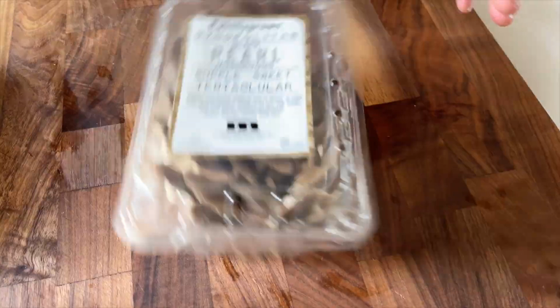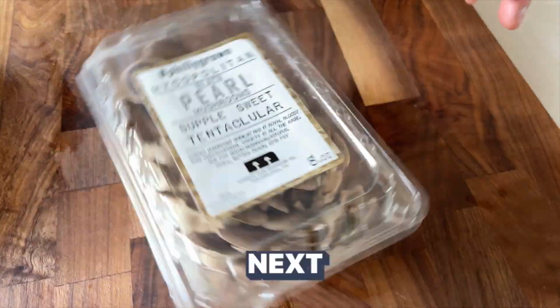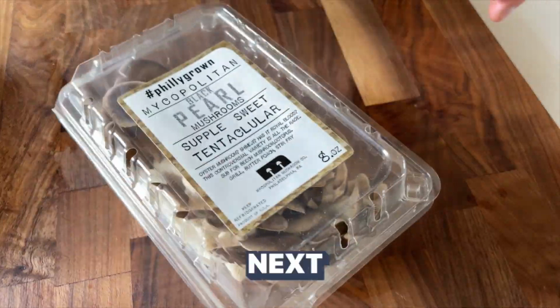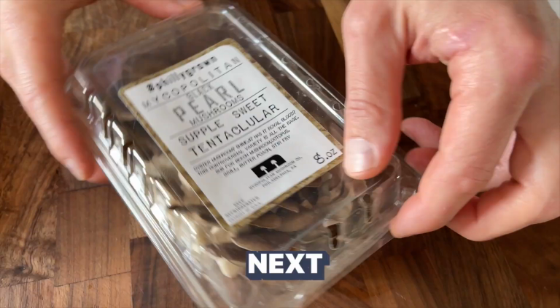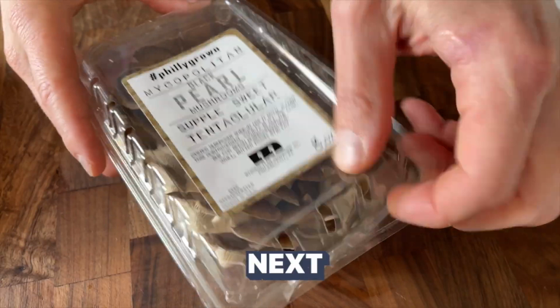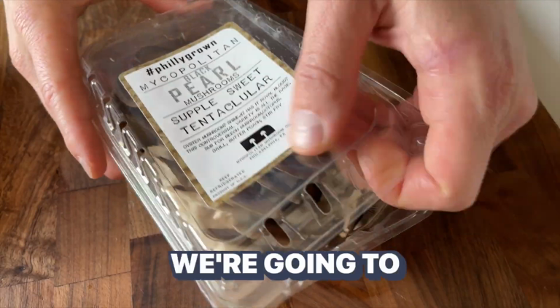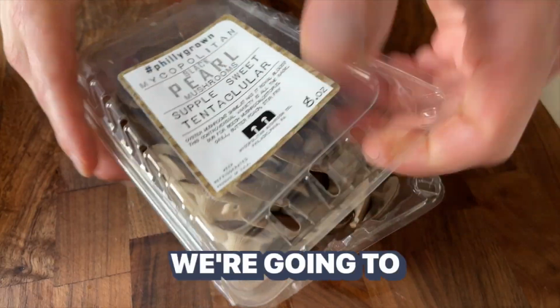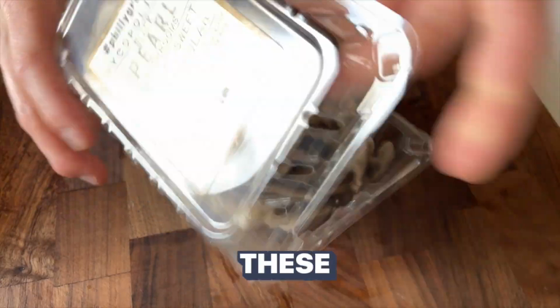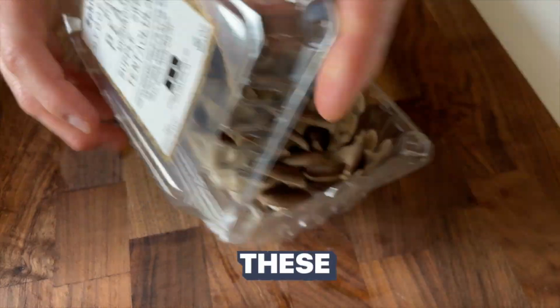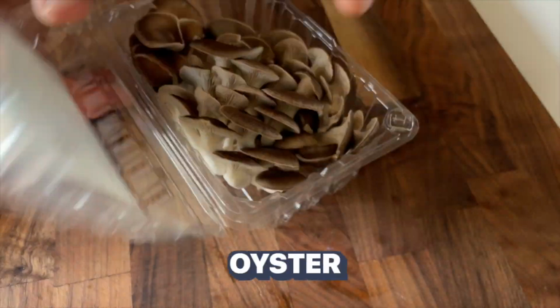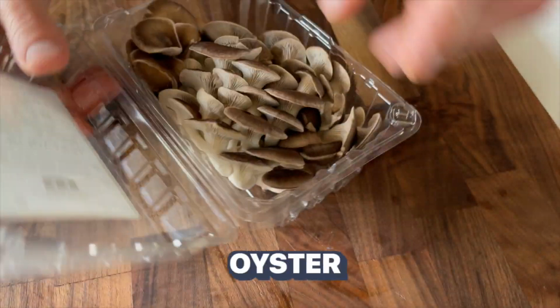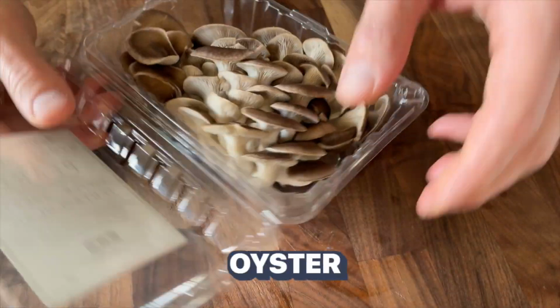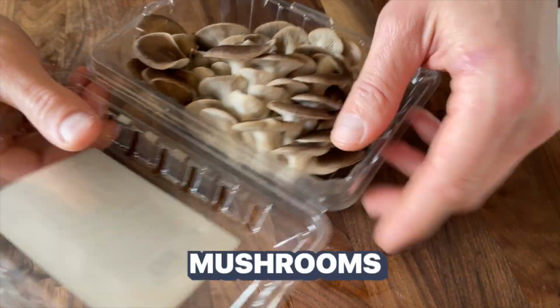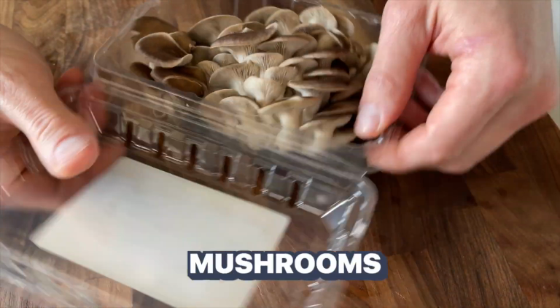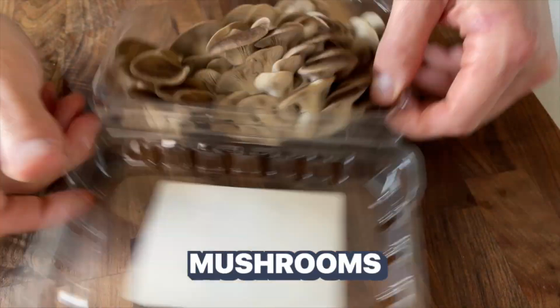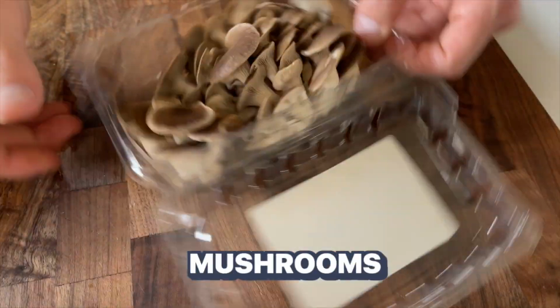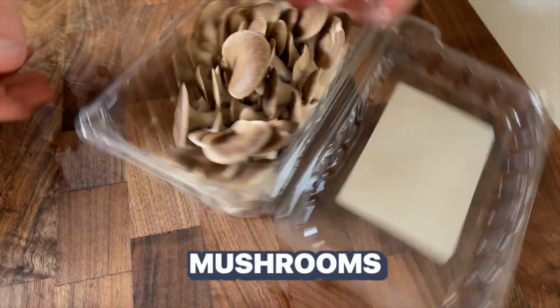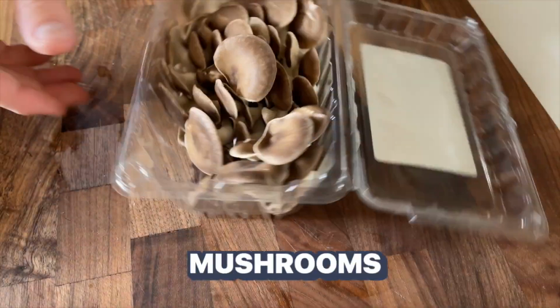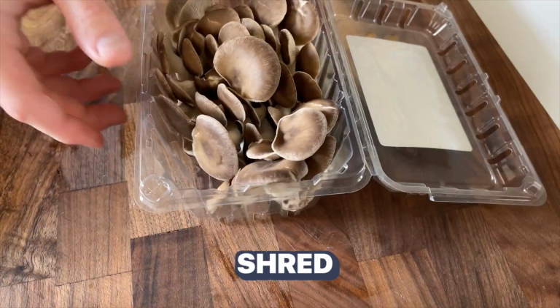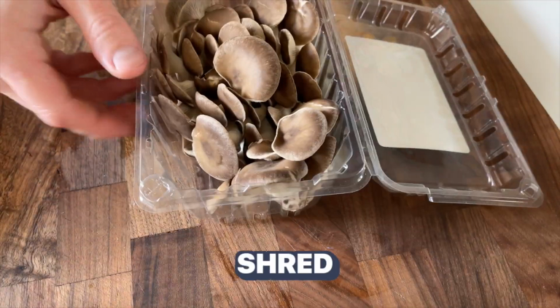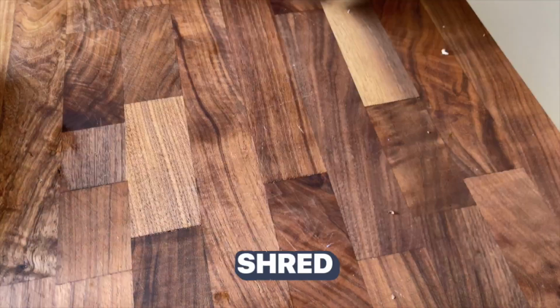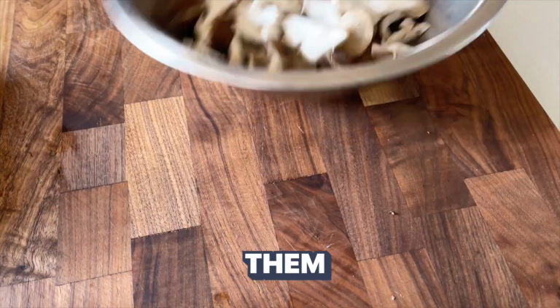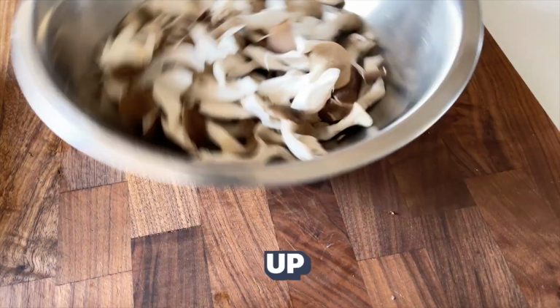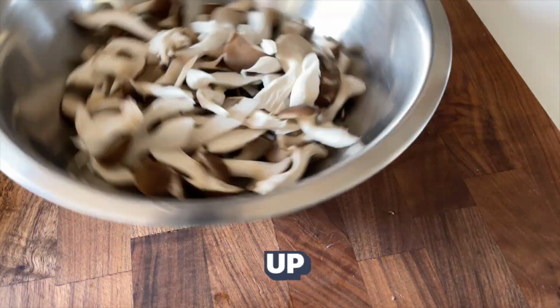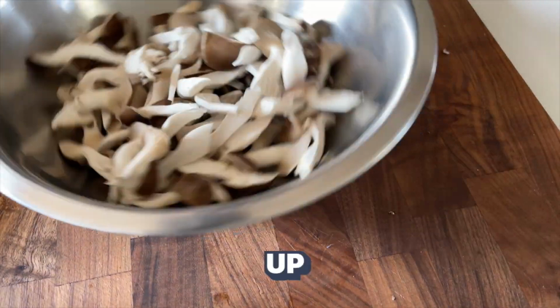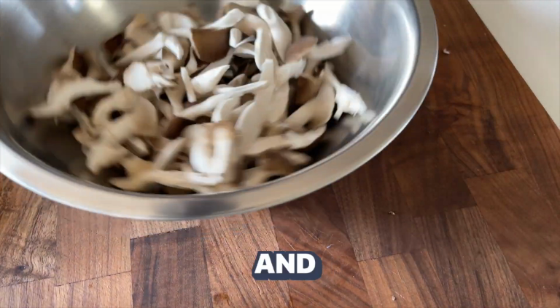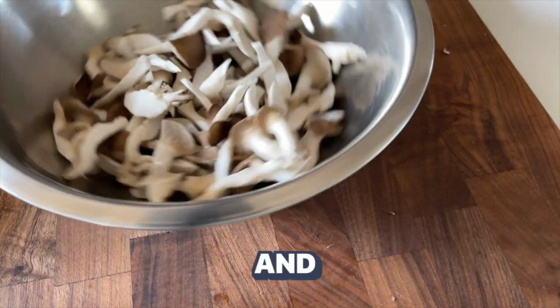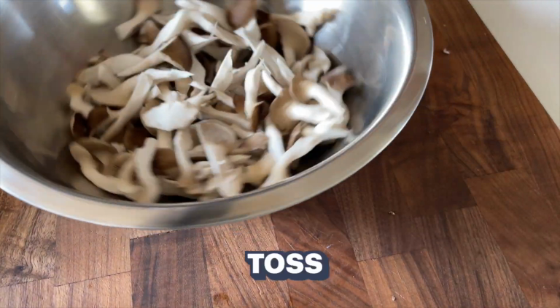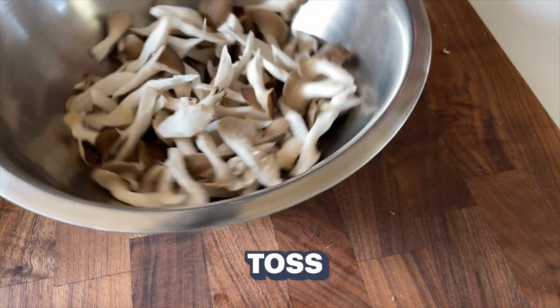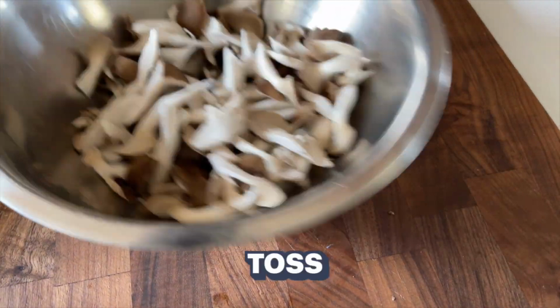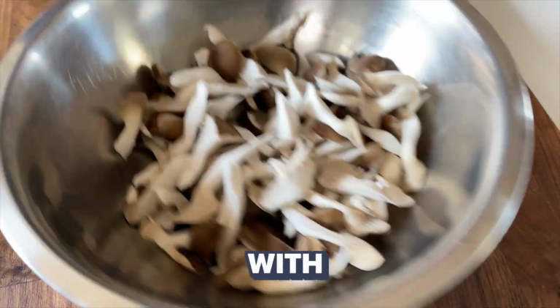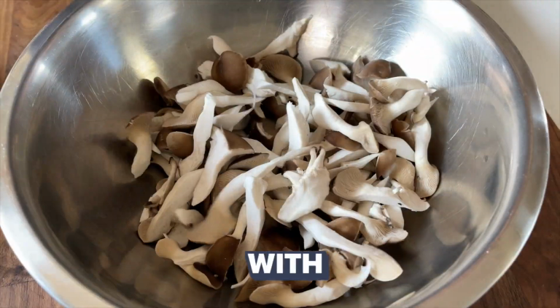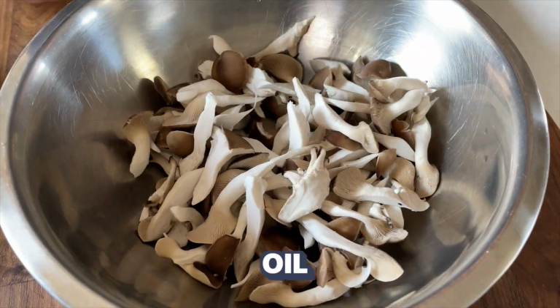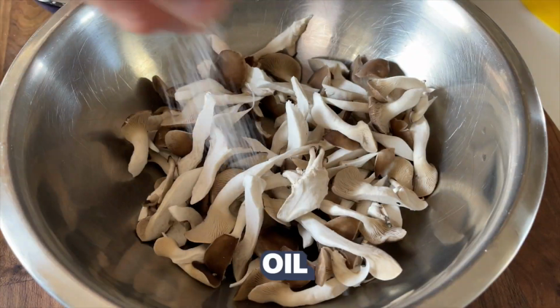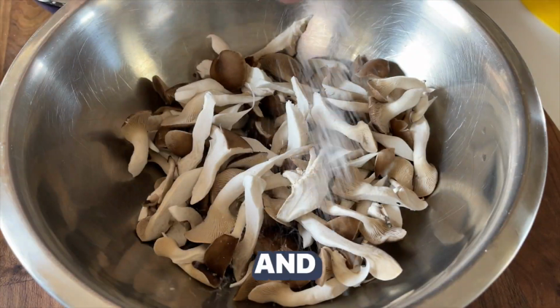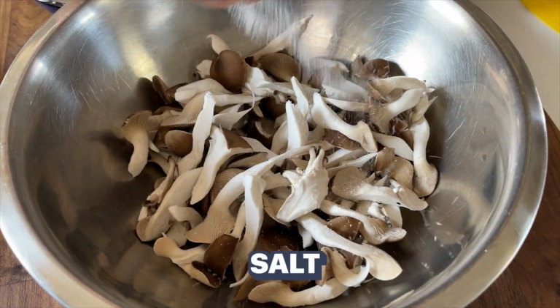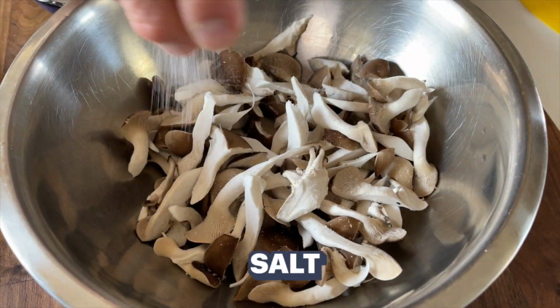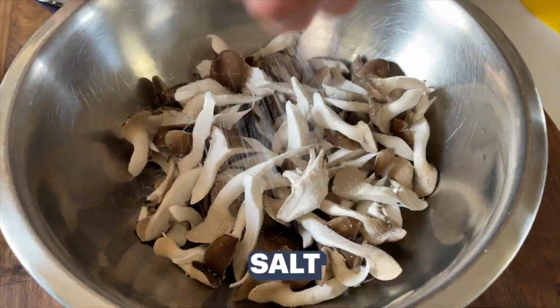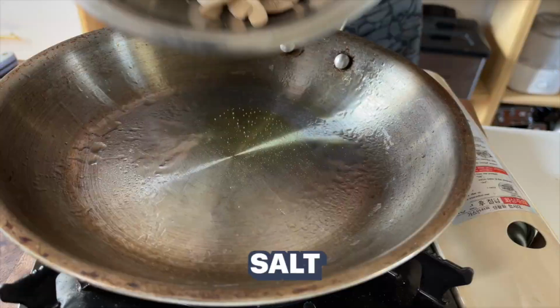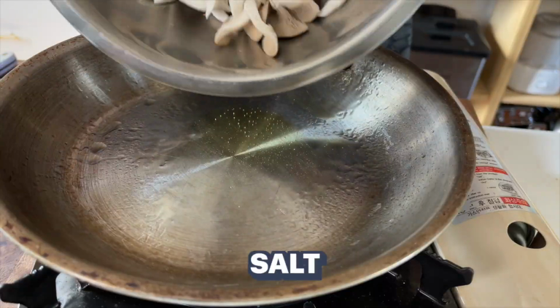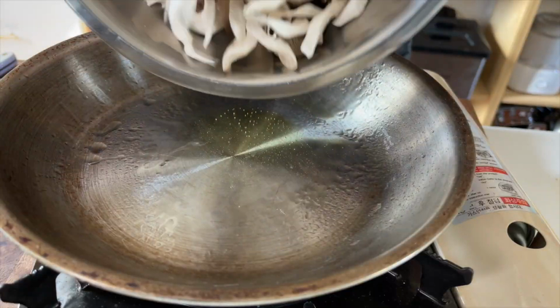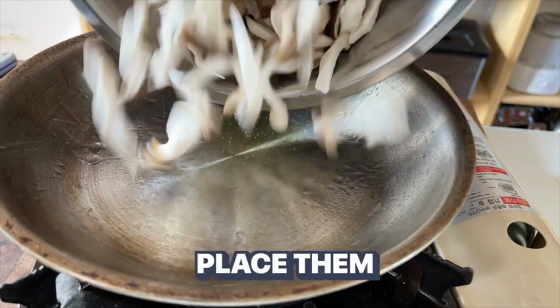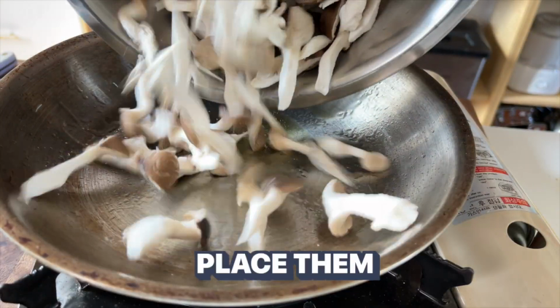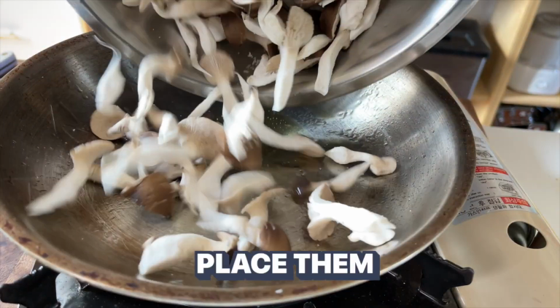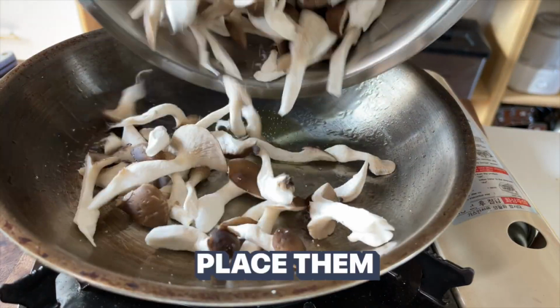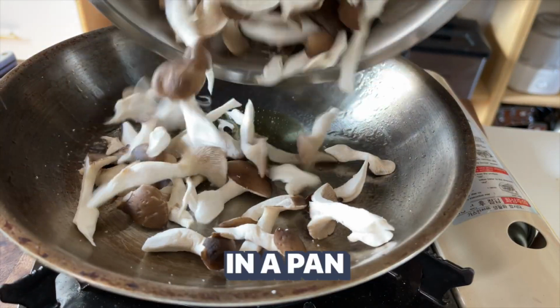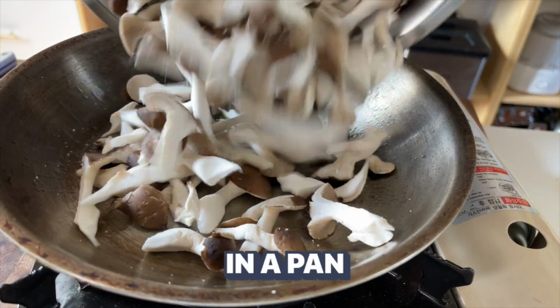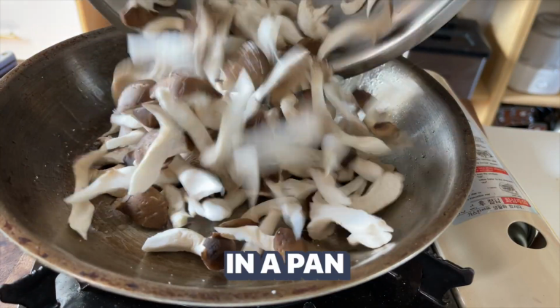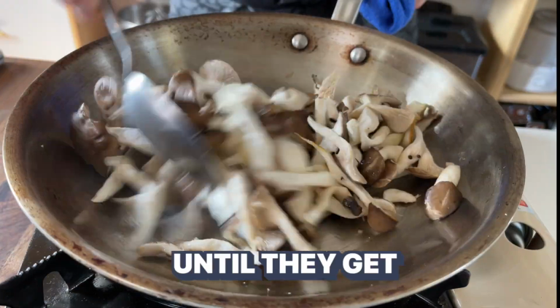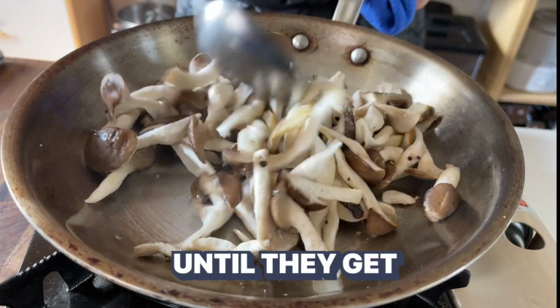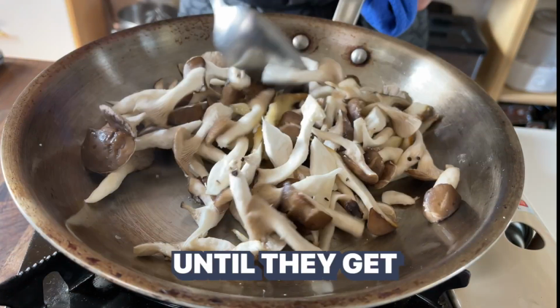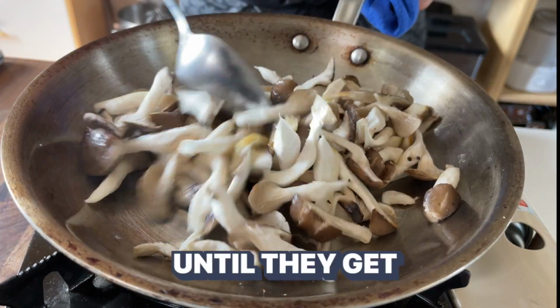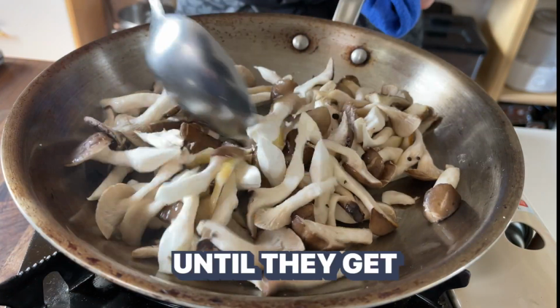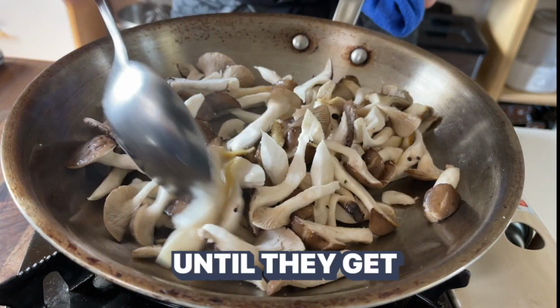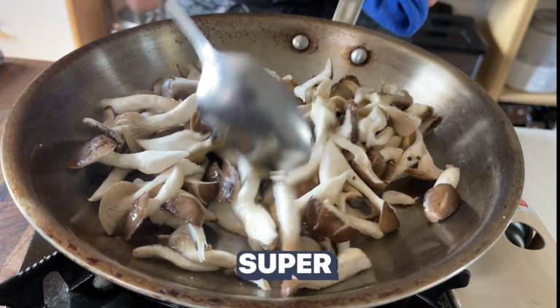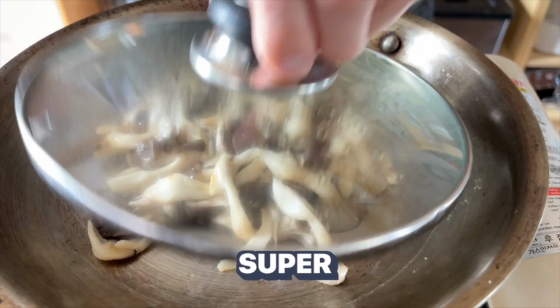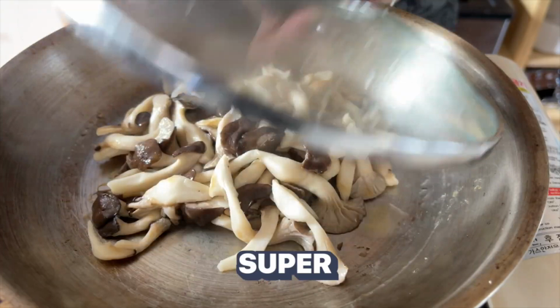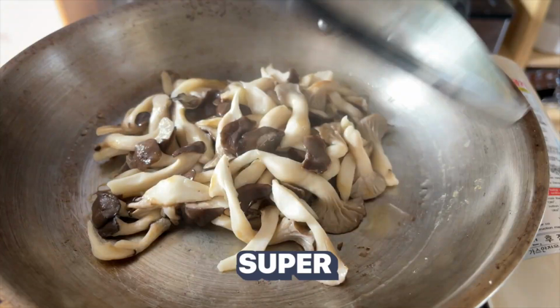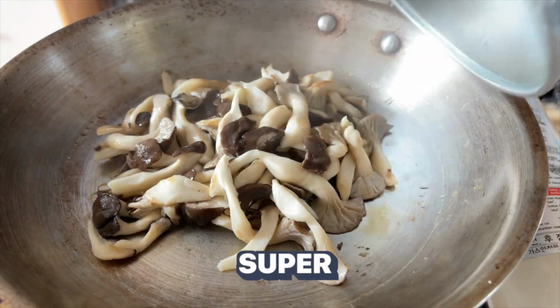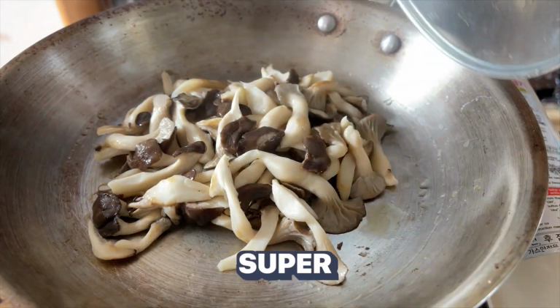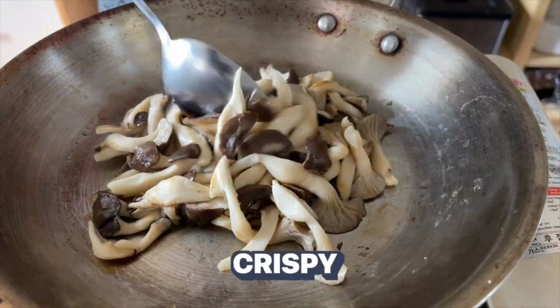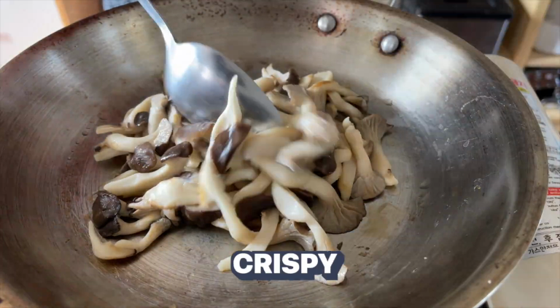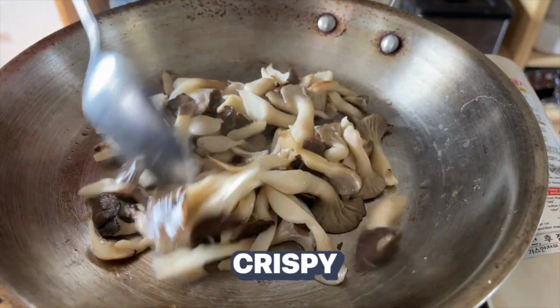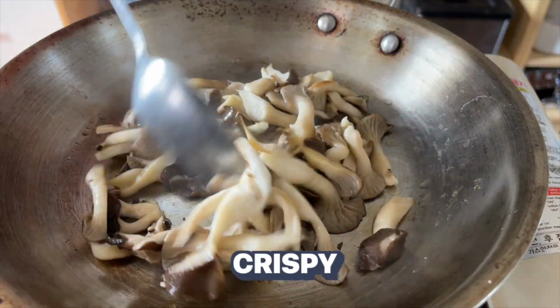Next, we're going to take these oyster mushrooms, shred them up, and toss them with oil and salt. Place them in the pan until they get super crispy.